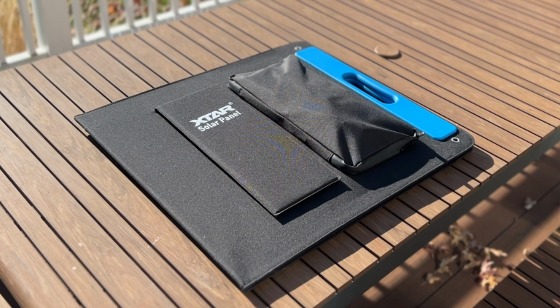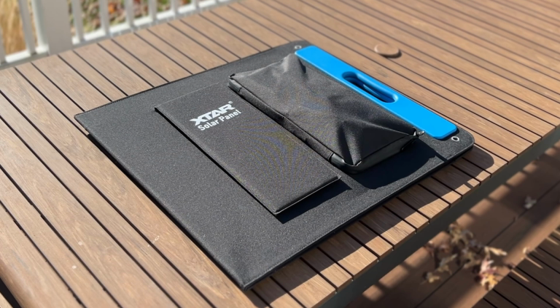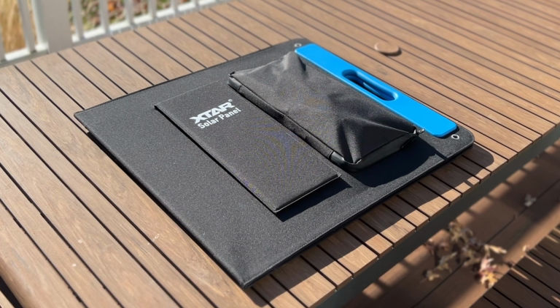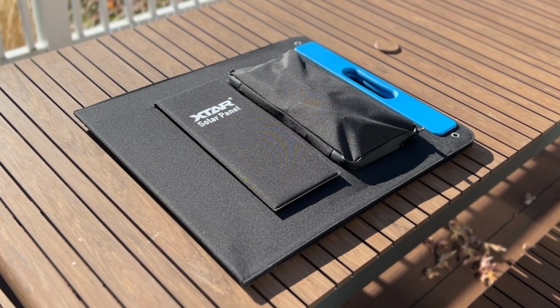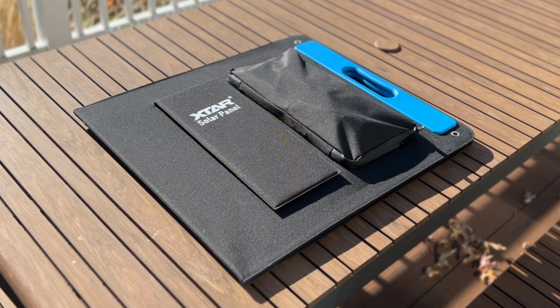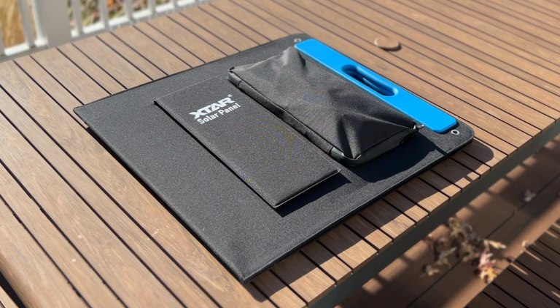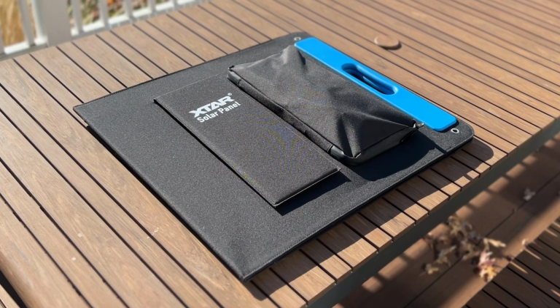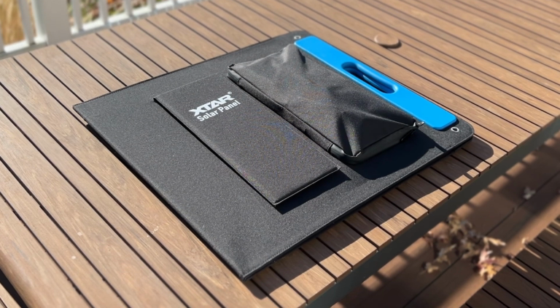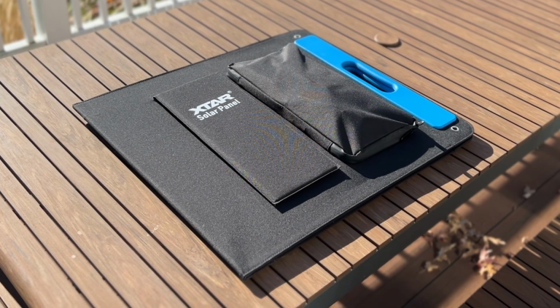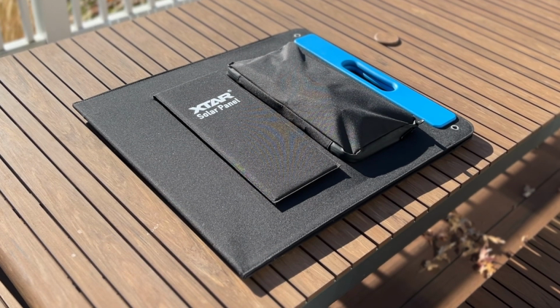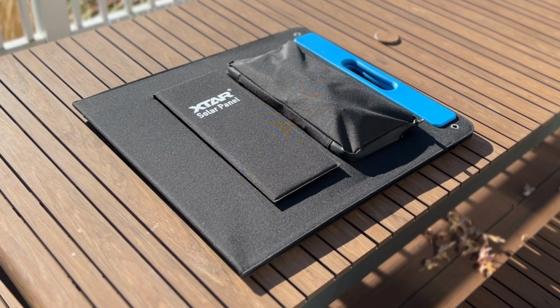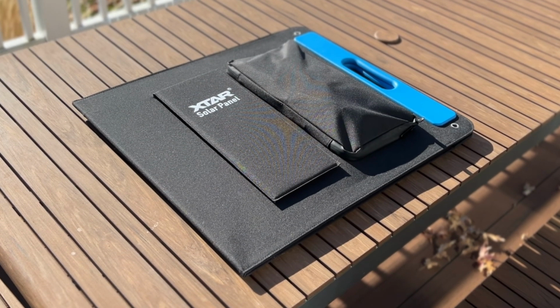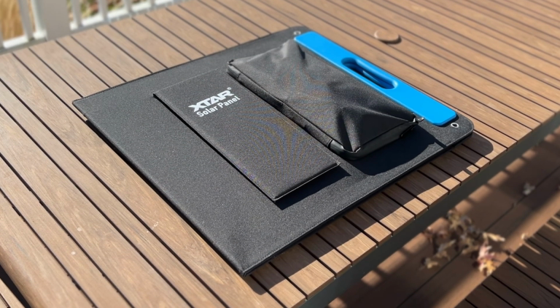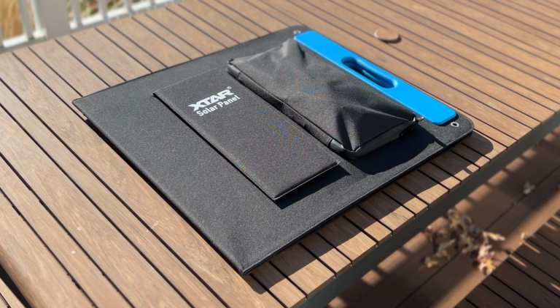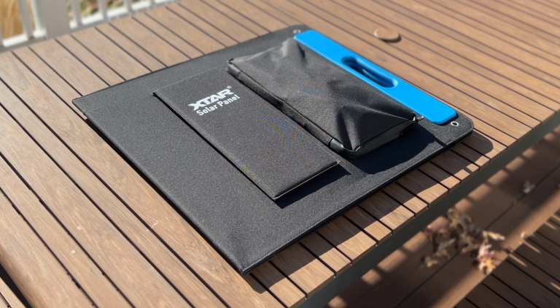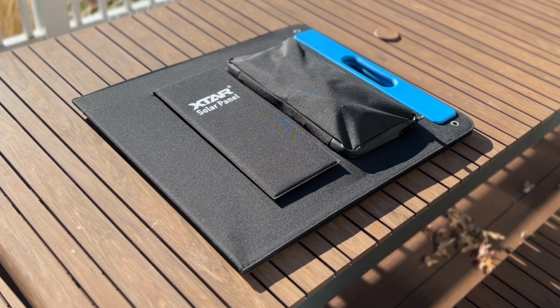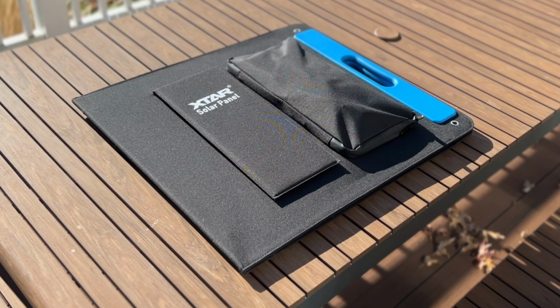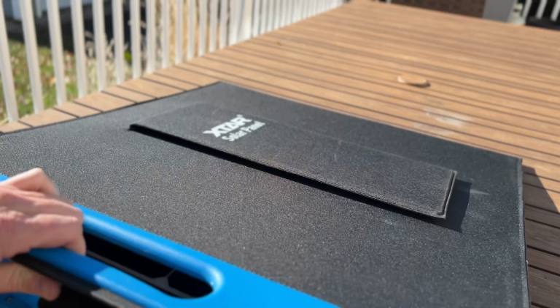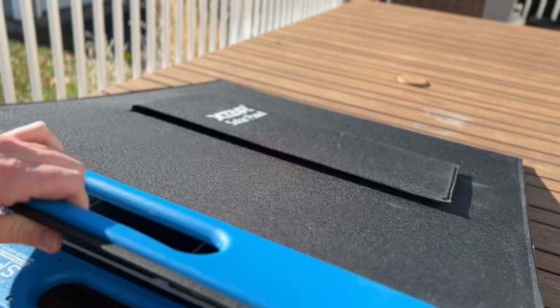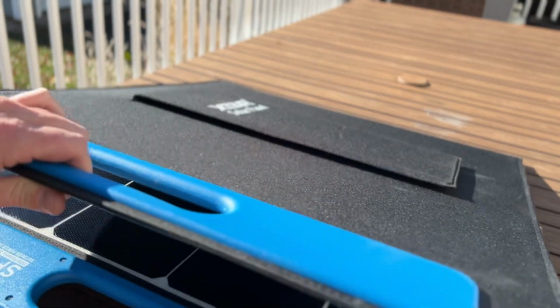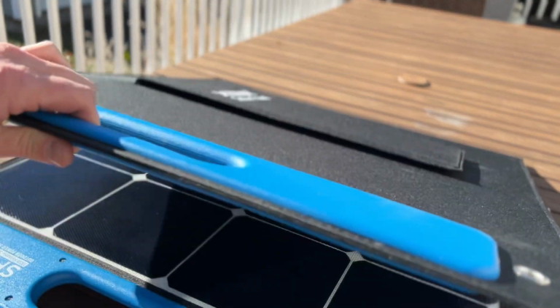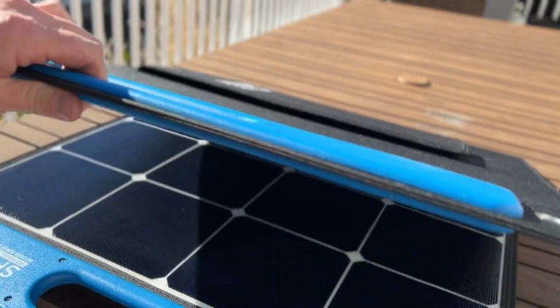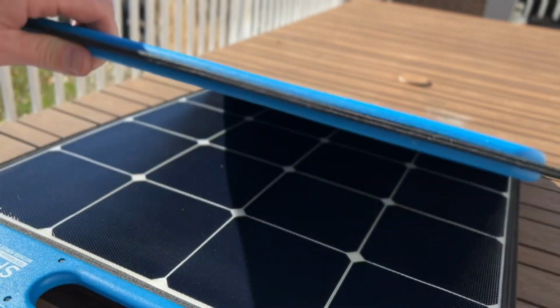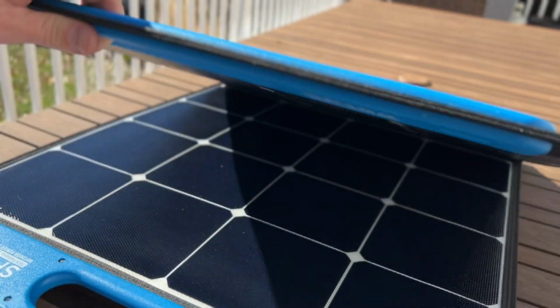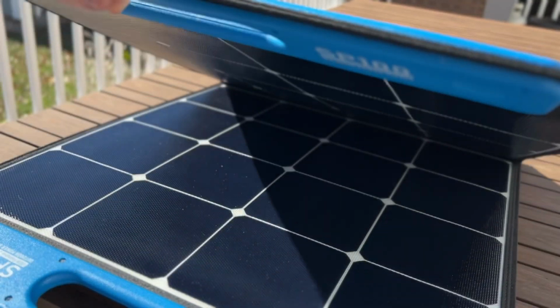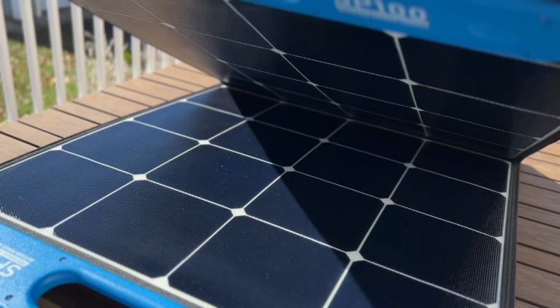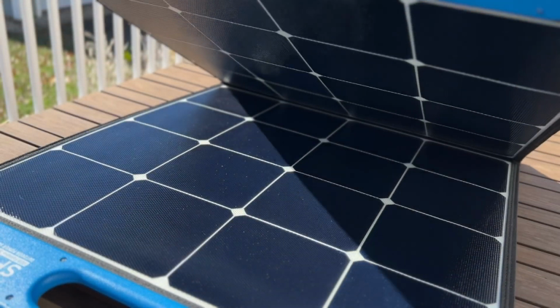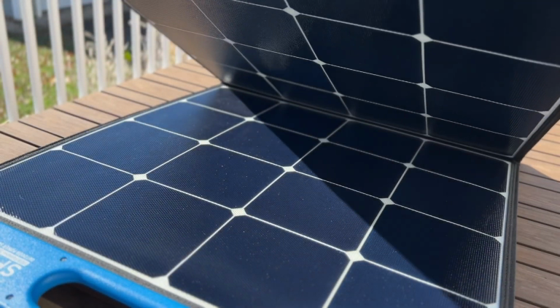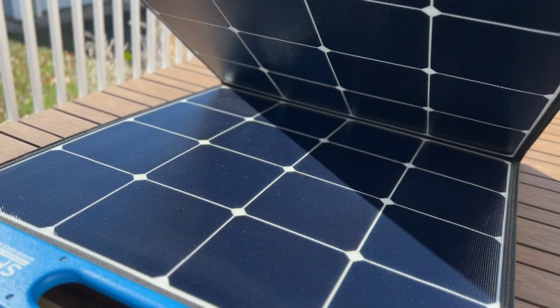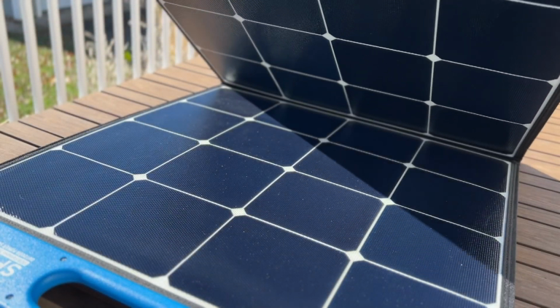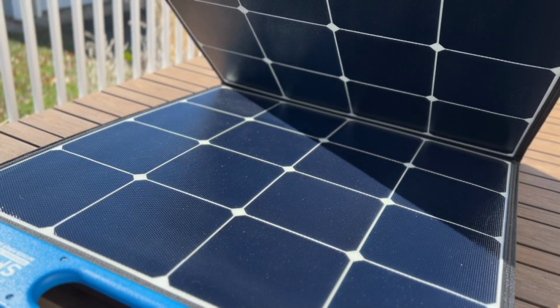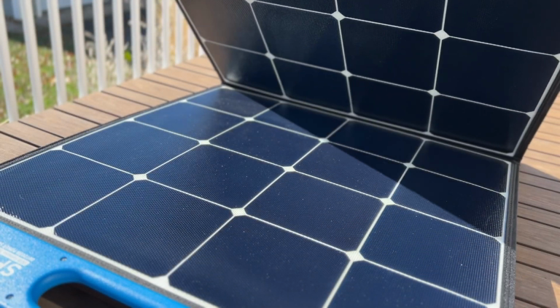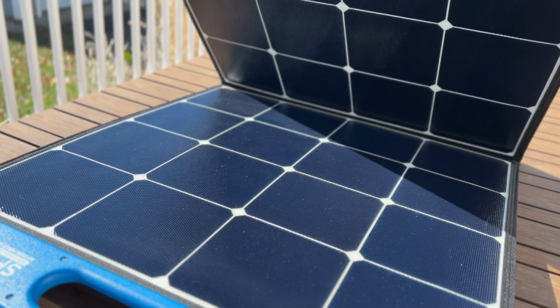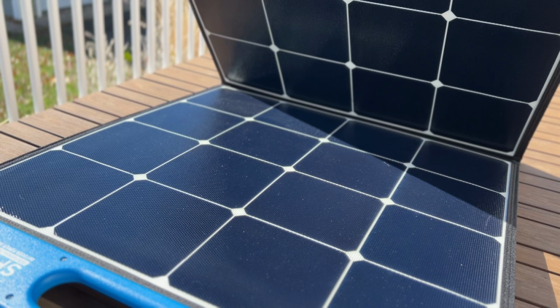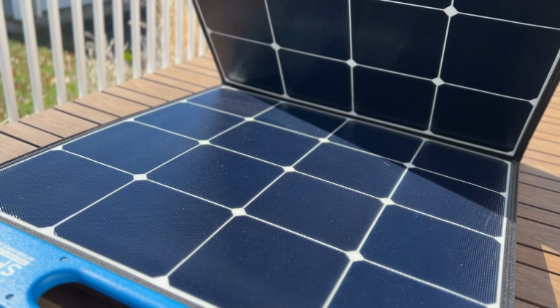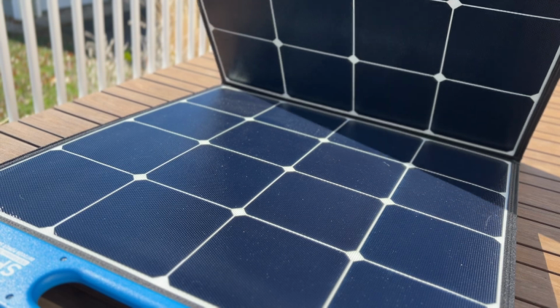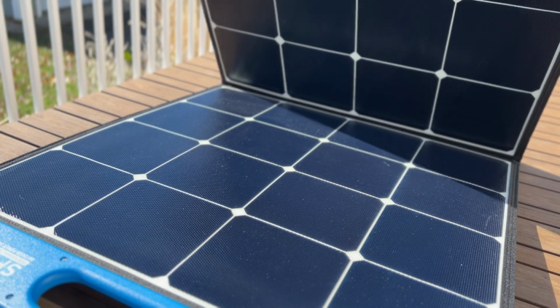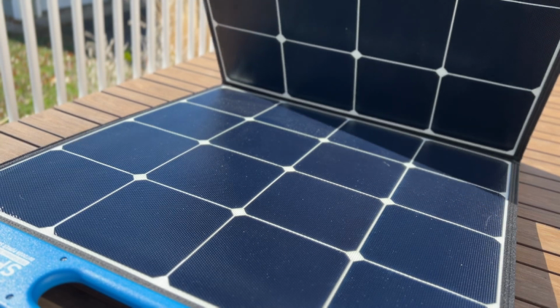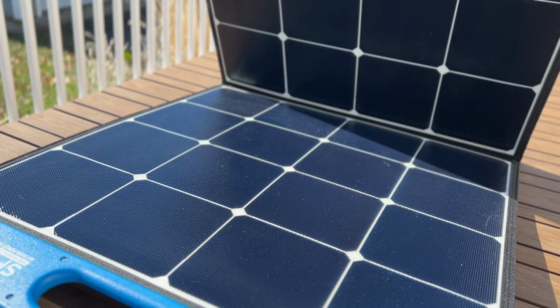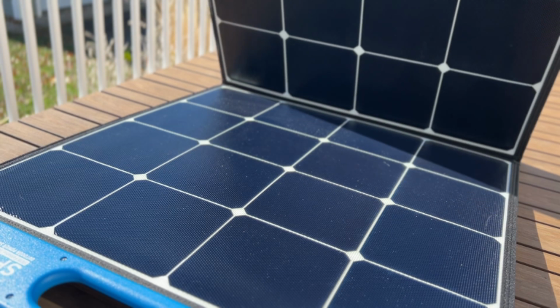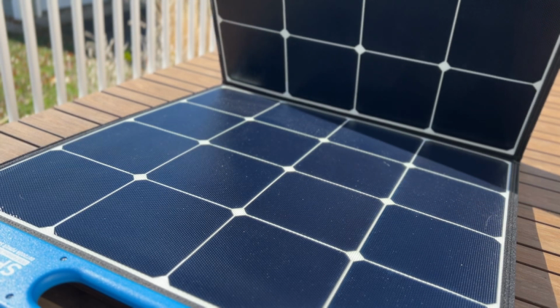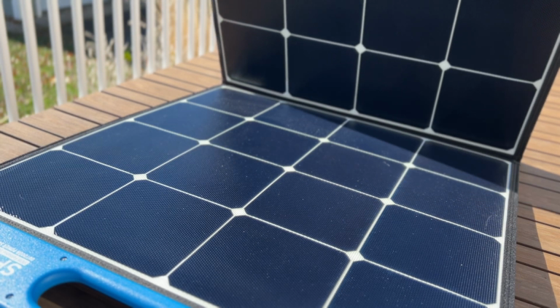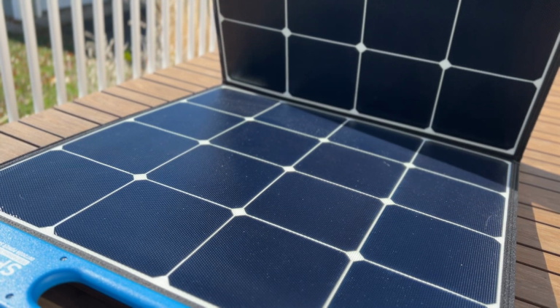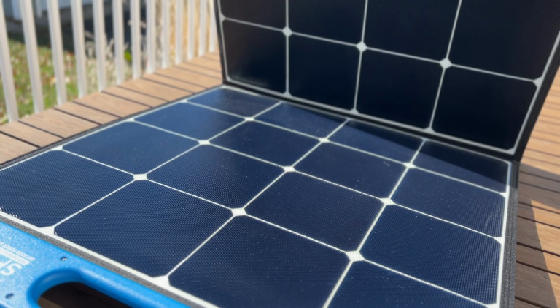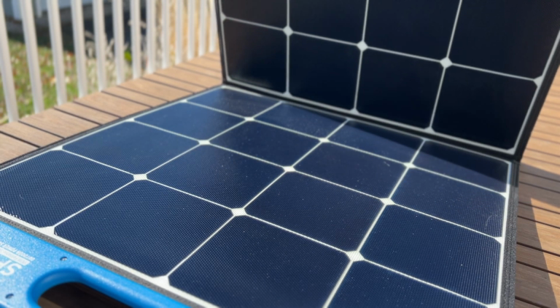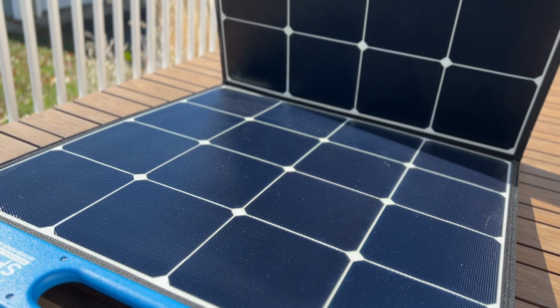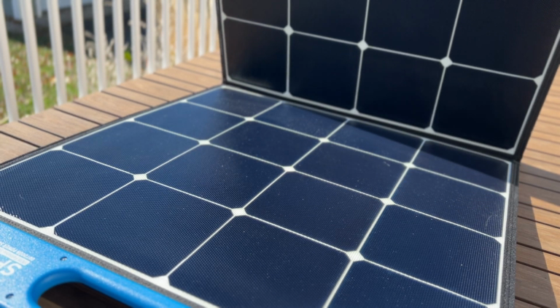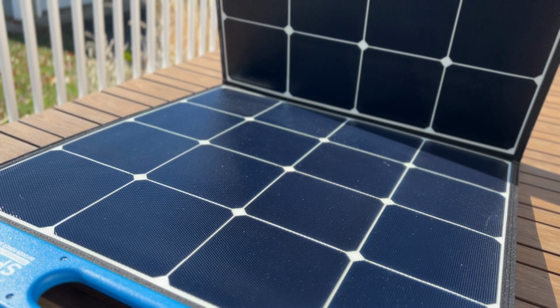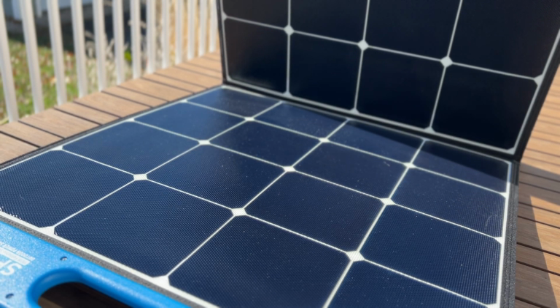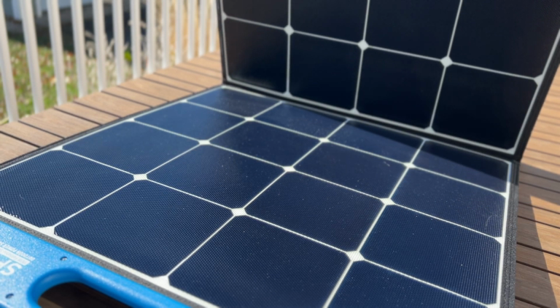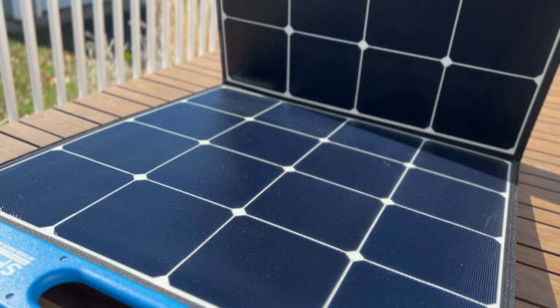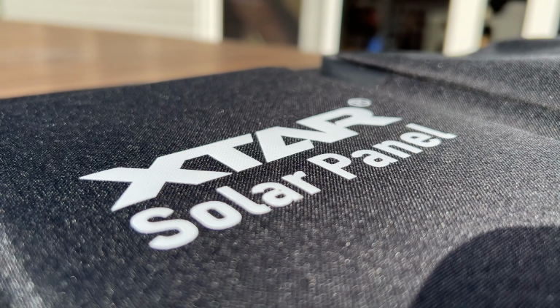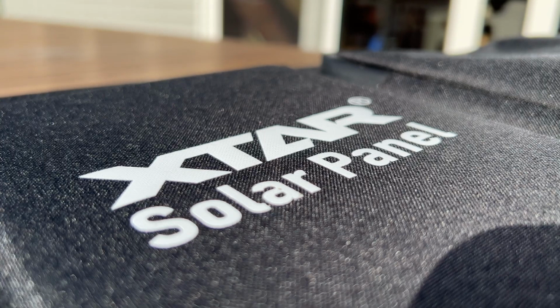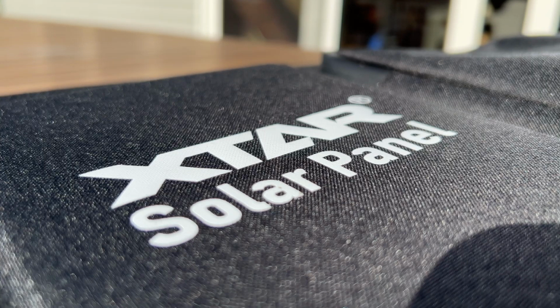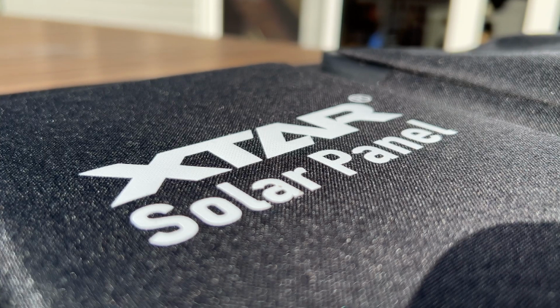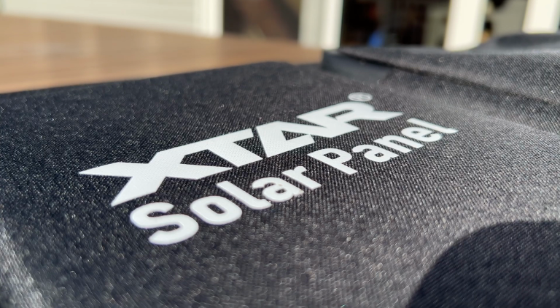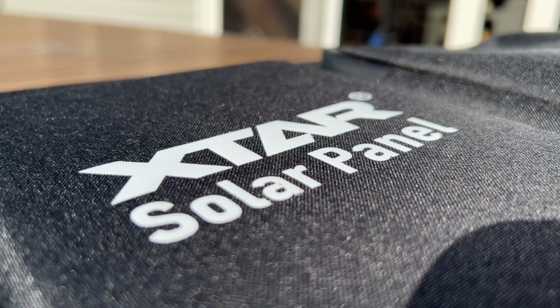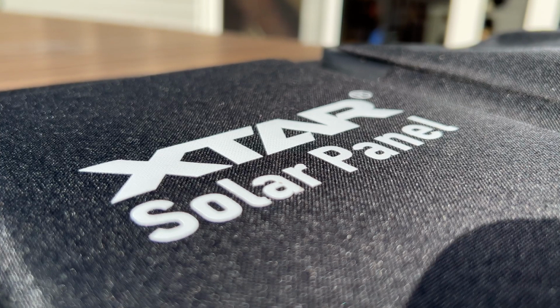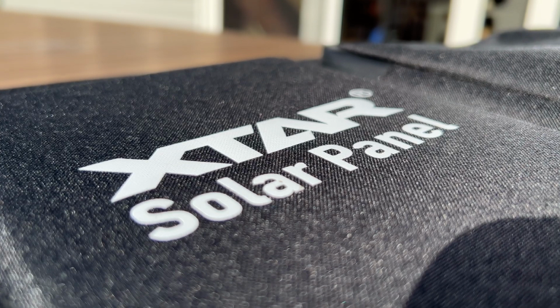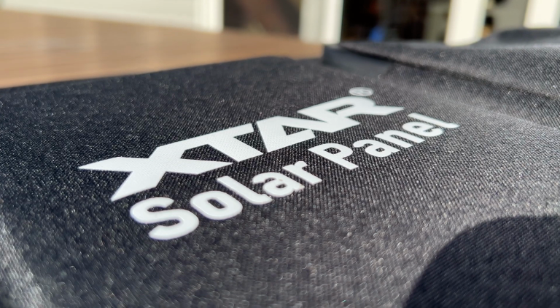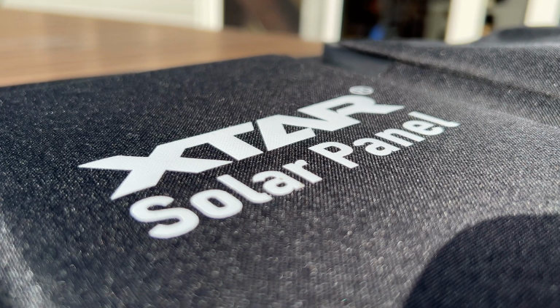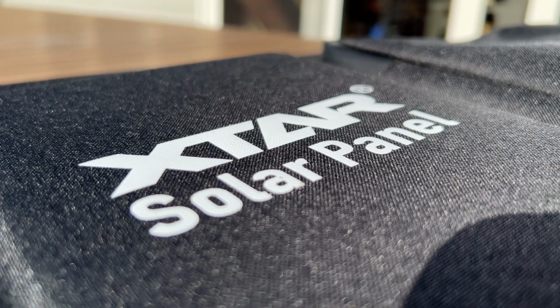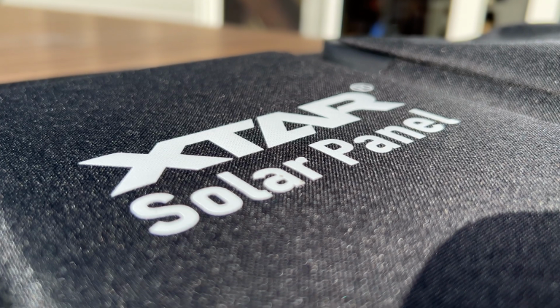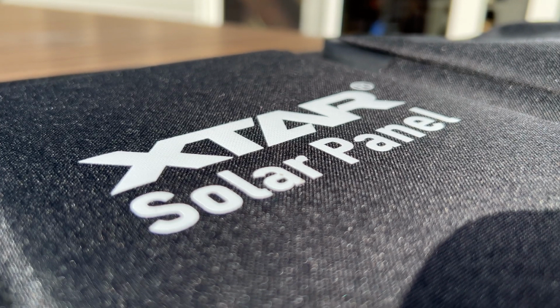Hey everyone, today we're going to be taking a look at this 100-watt briefcase-style folding solar panel from X-TAR called the SP100.